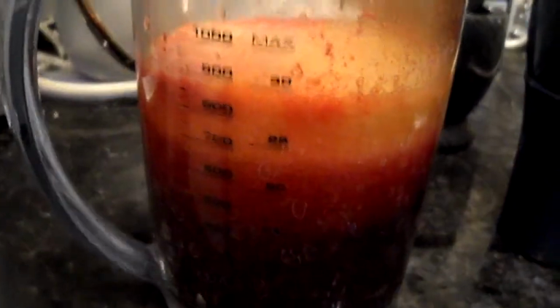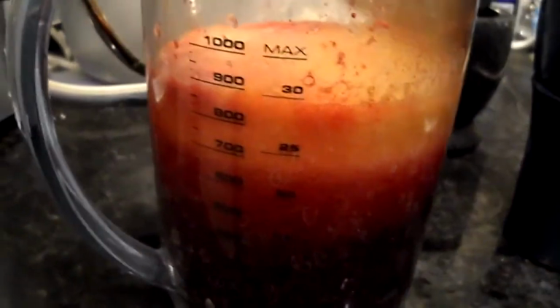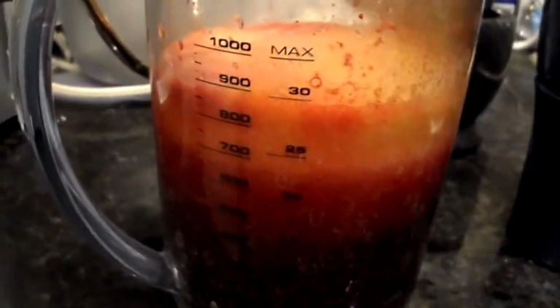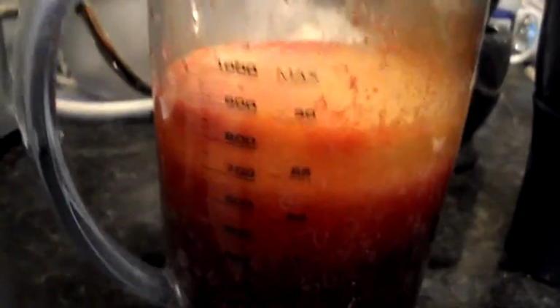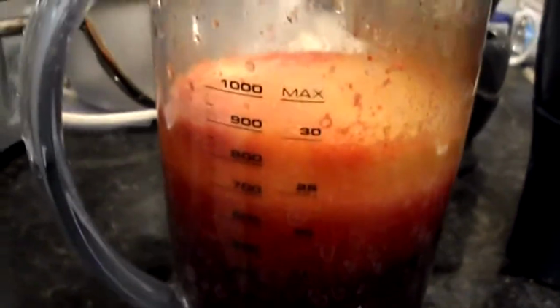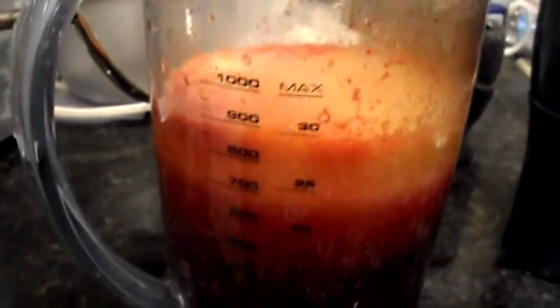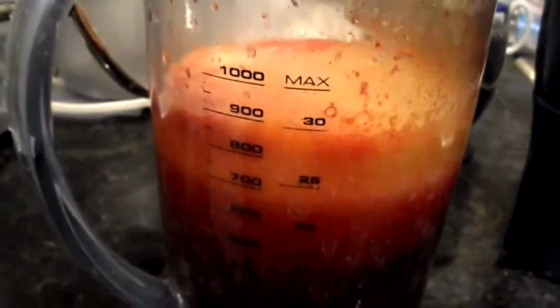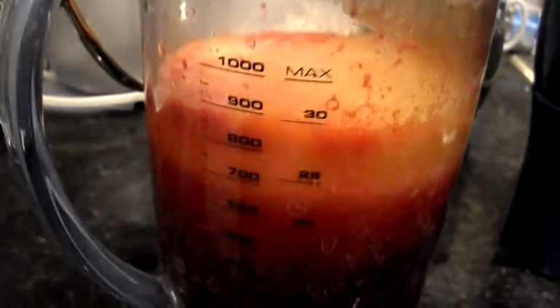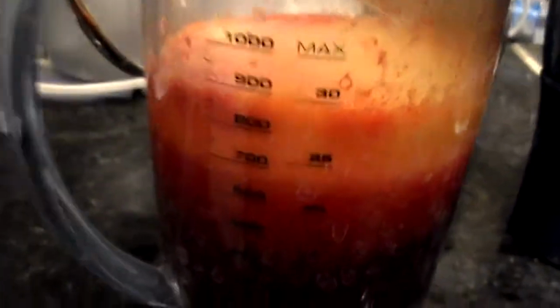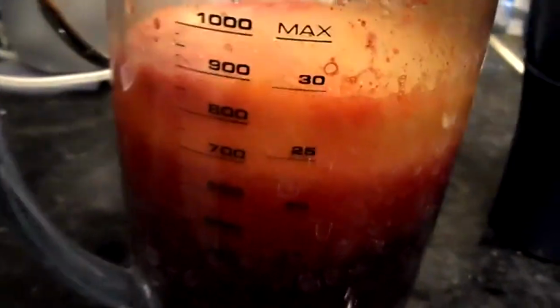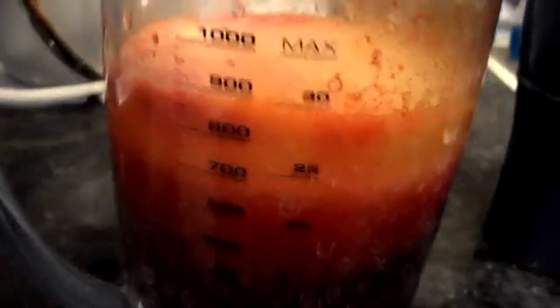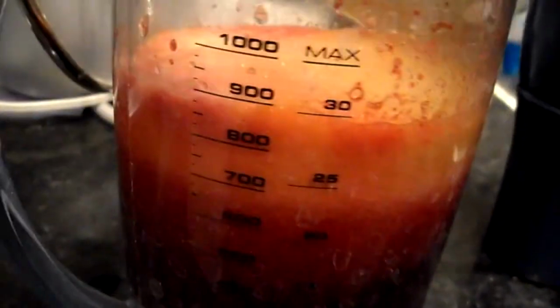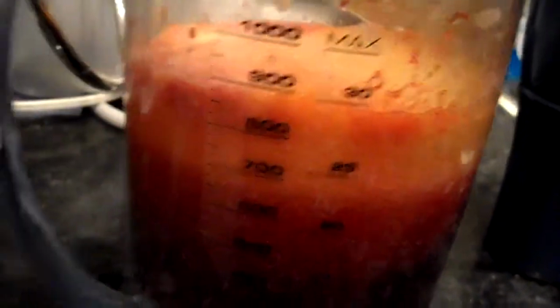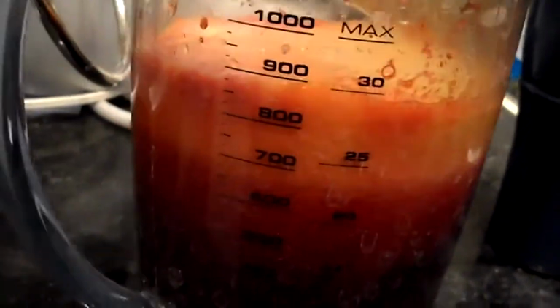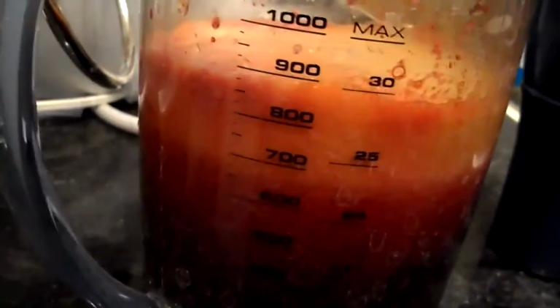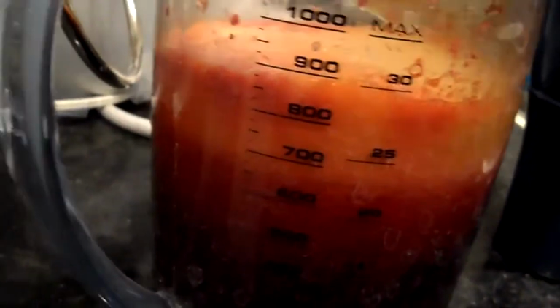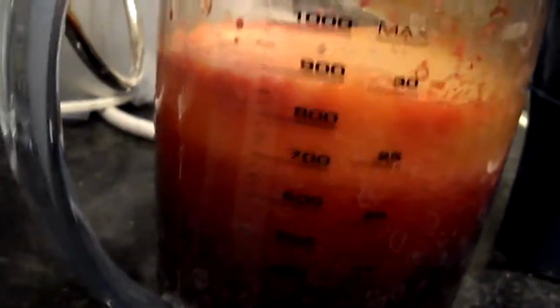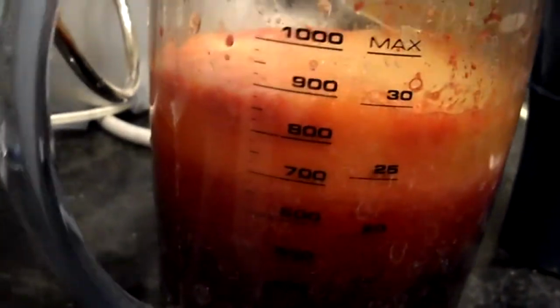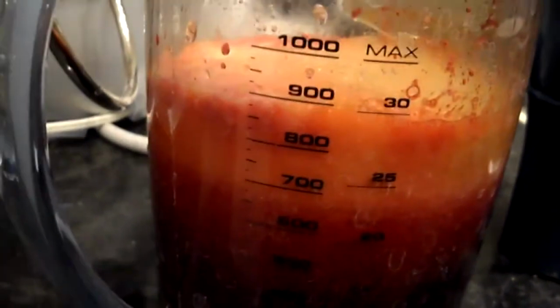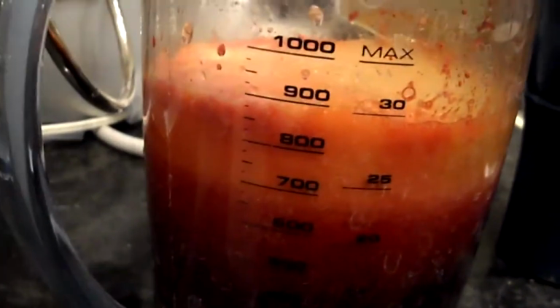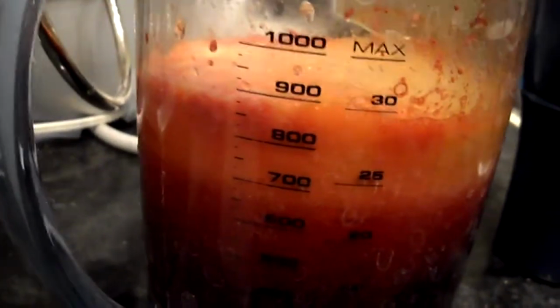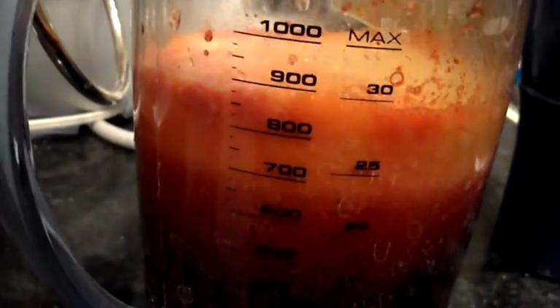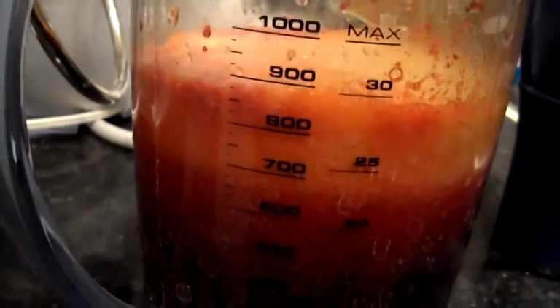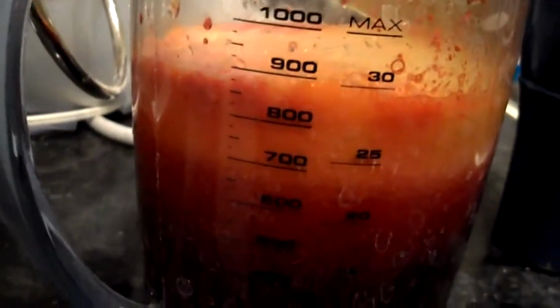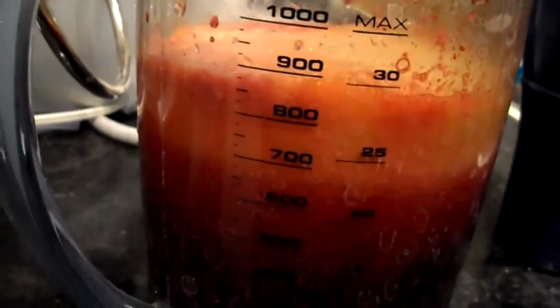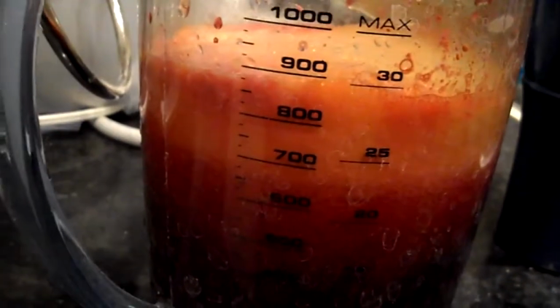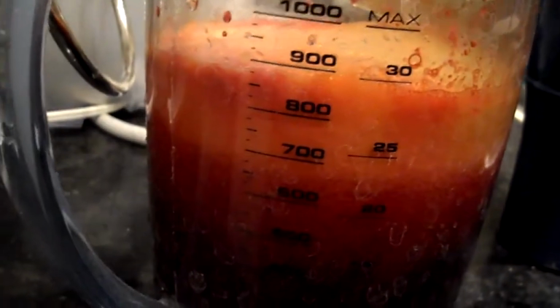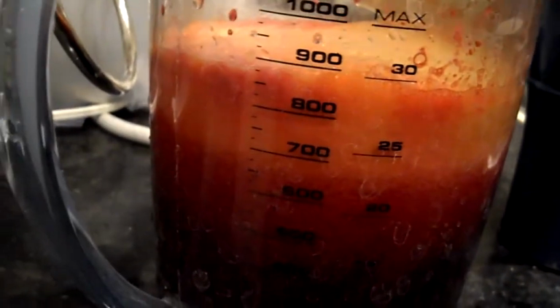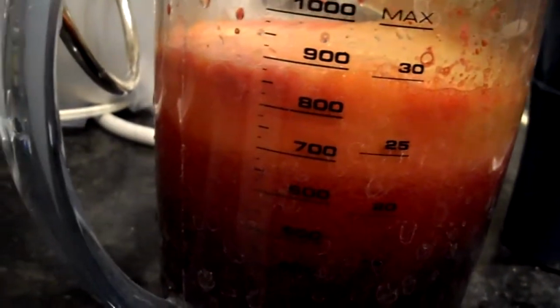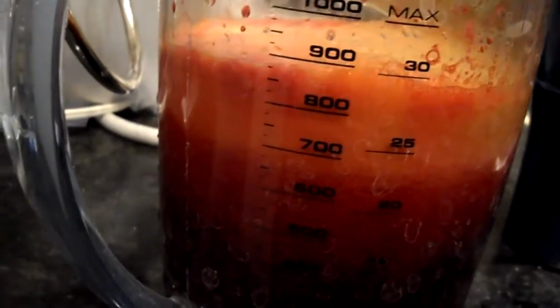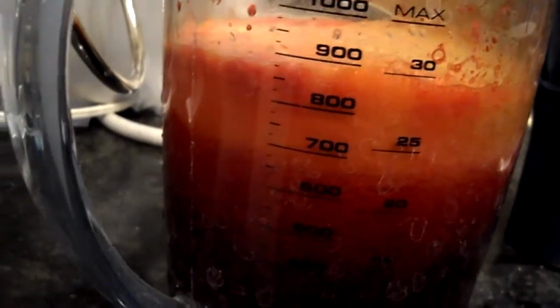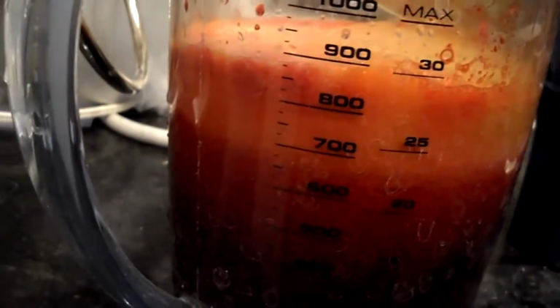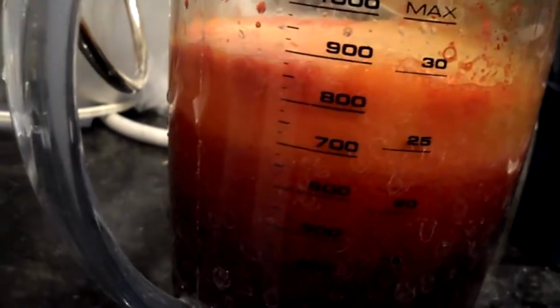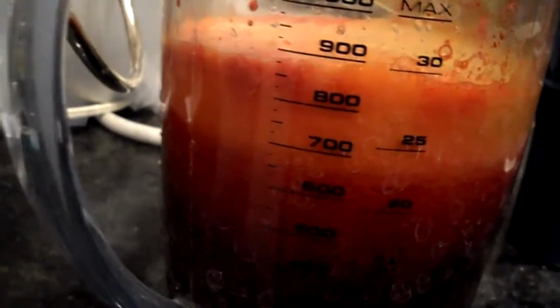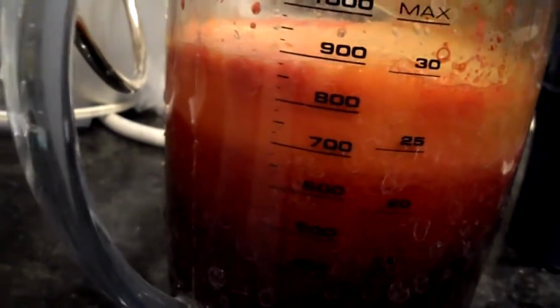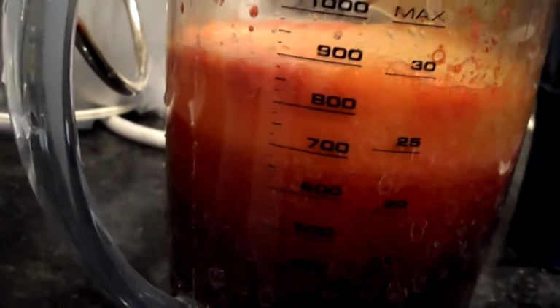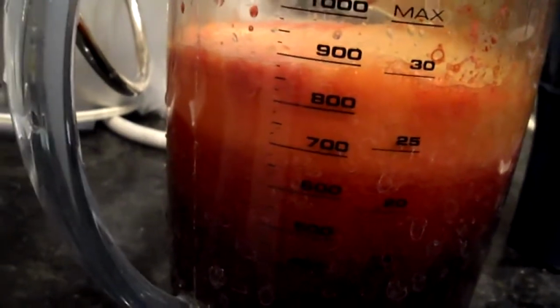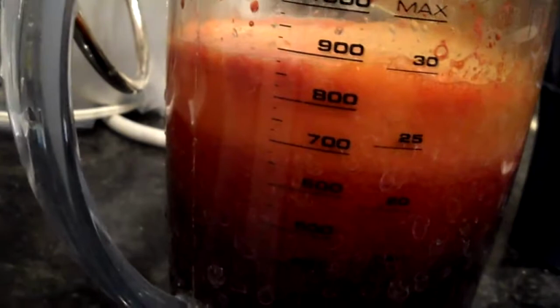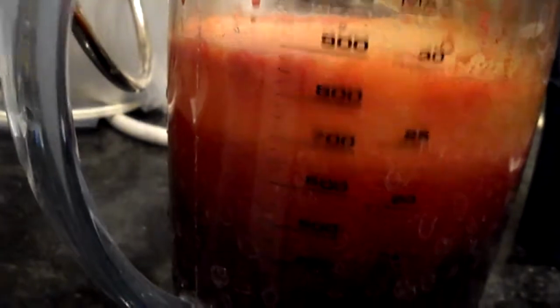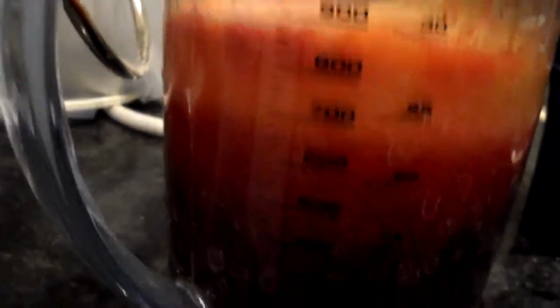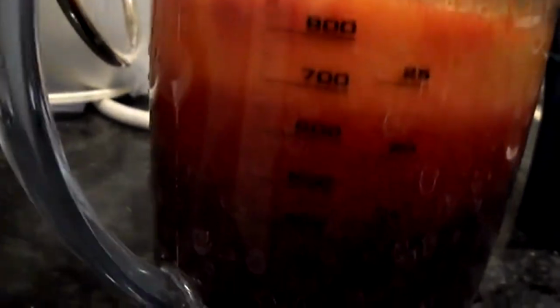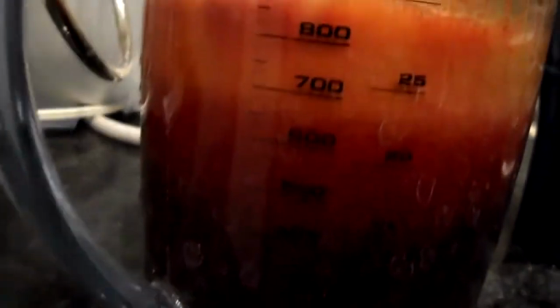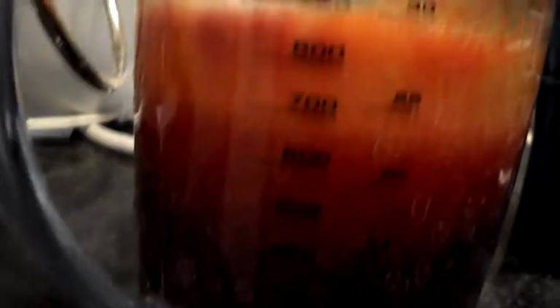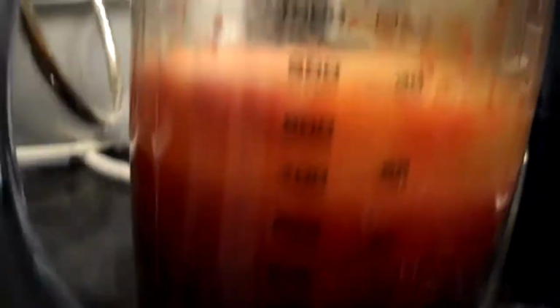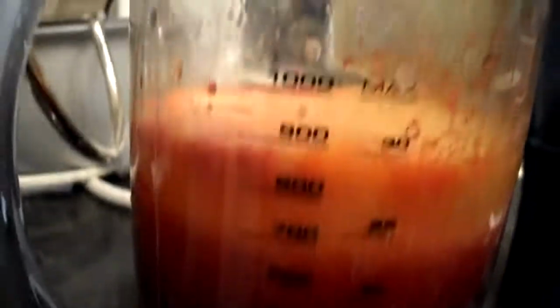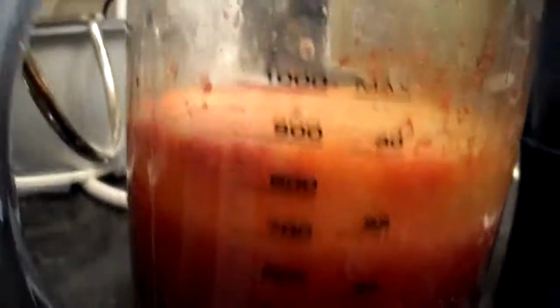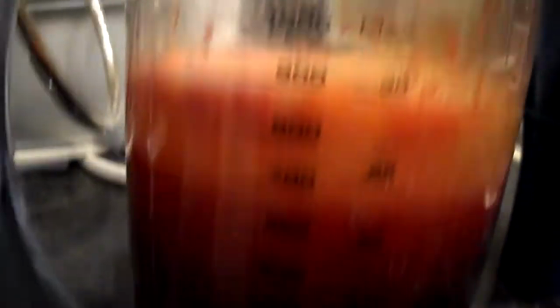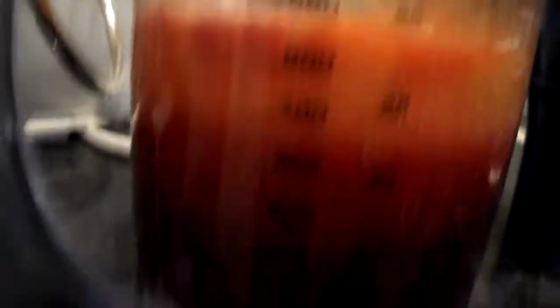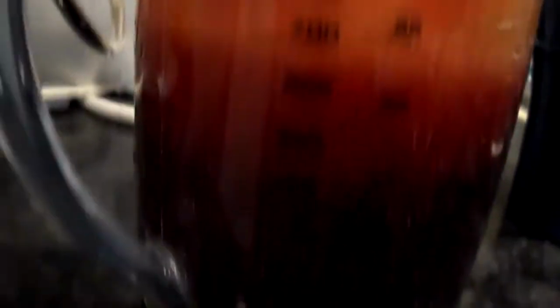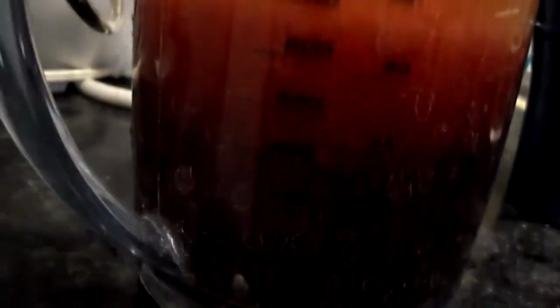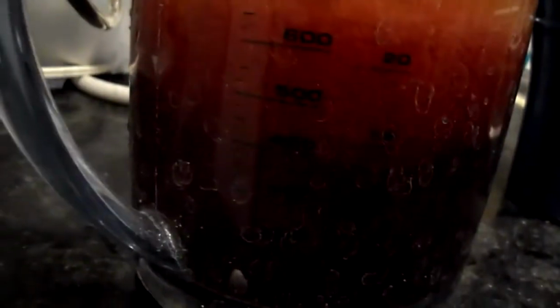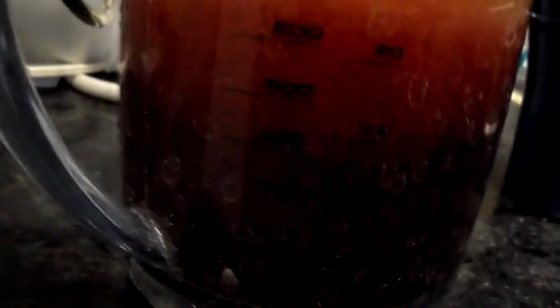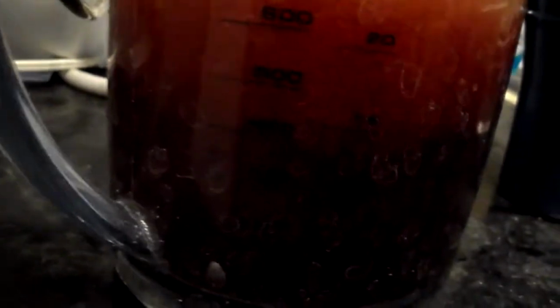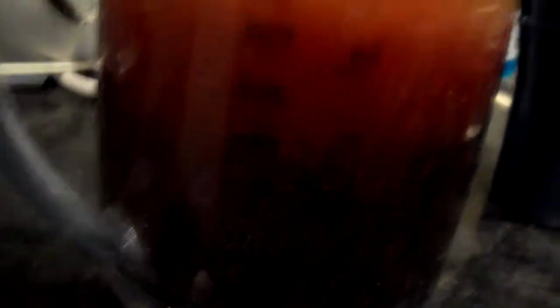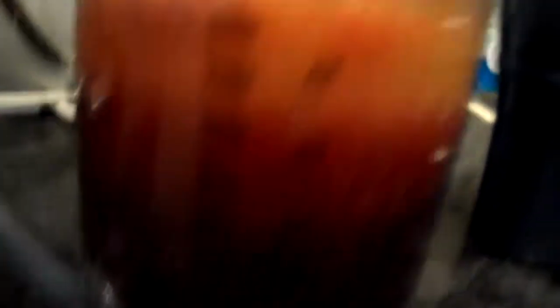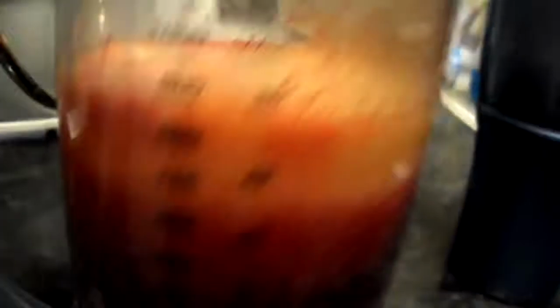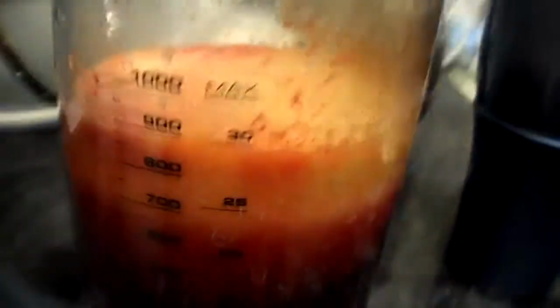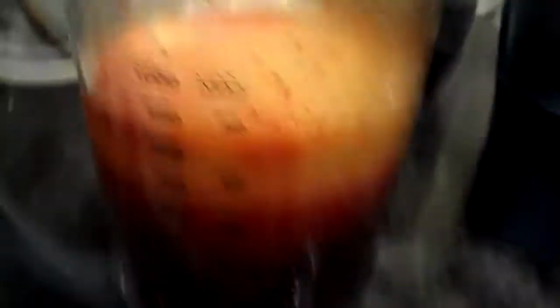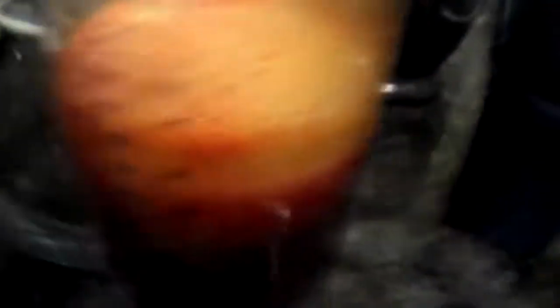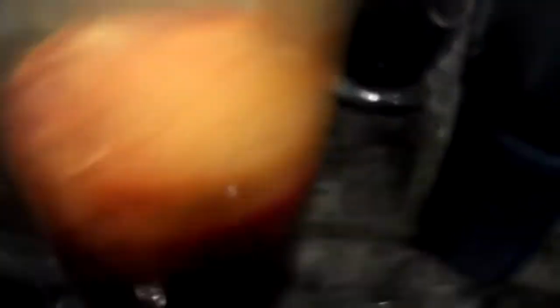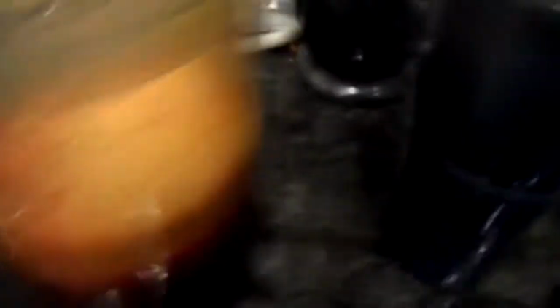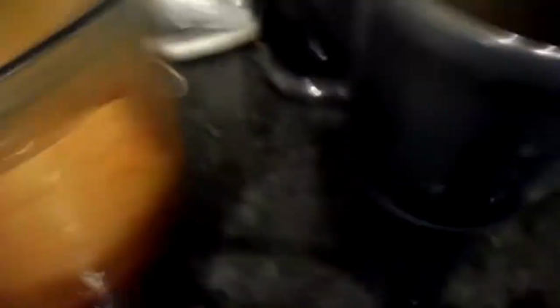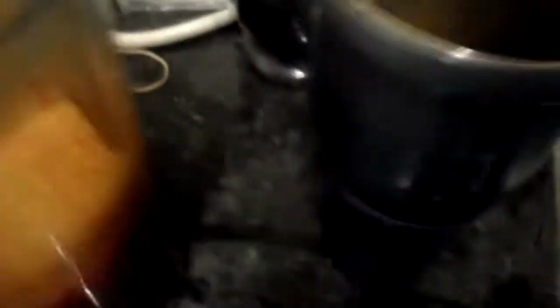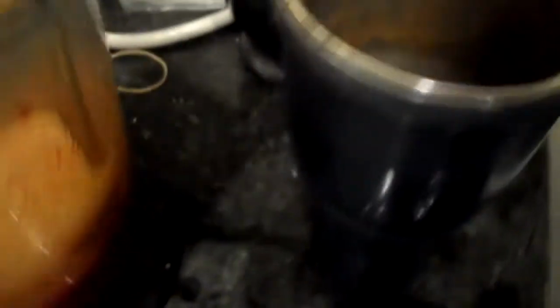I finished my clean up here. I got about 800 mils, not including the foam. Let's do a taste test.